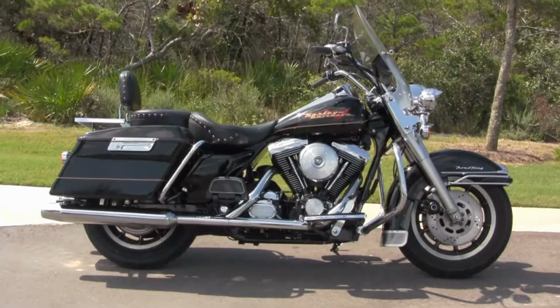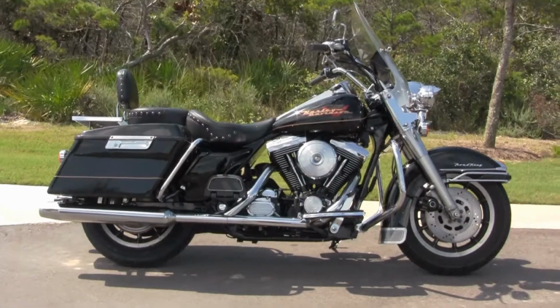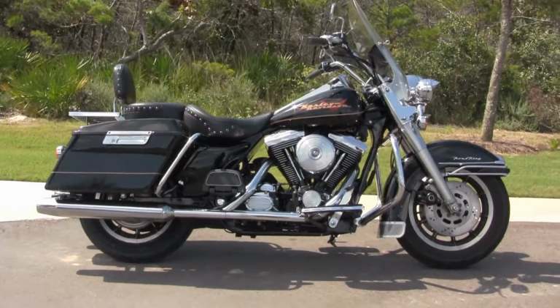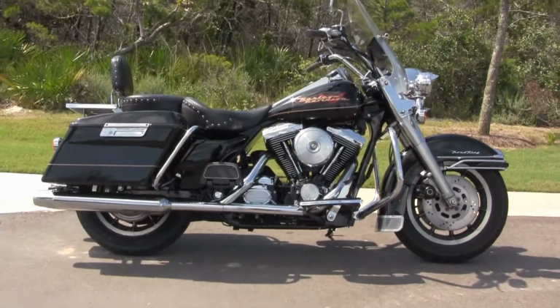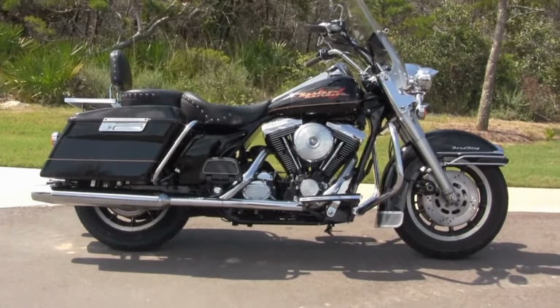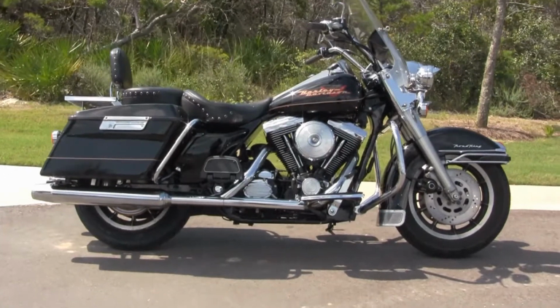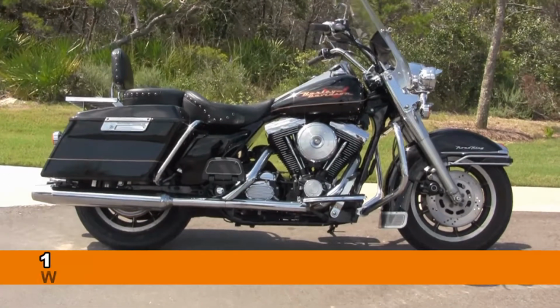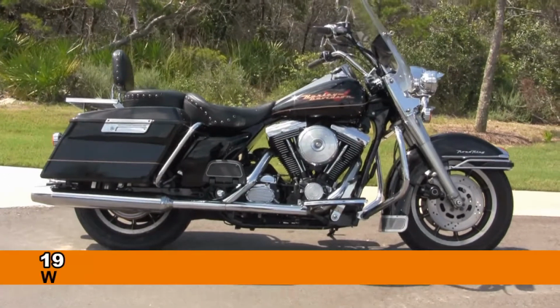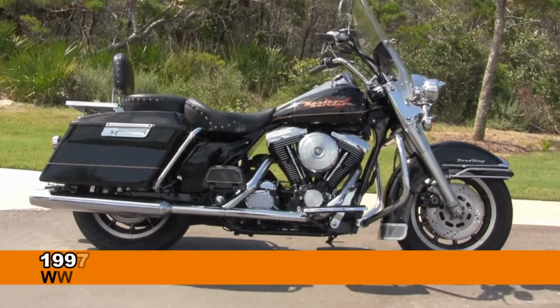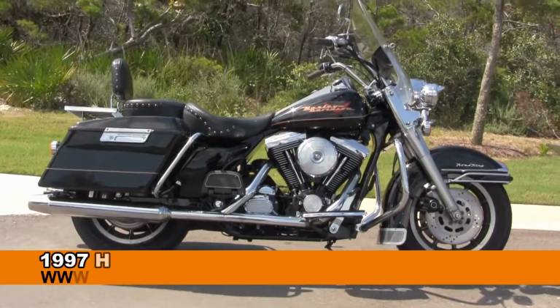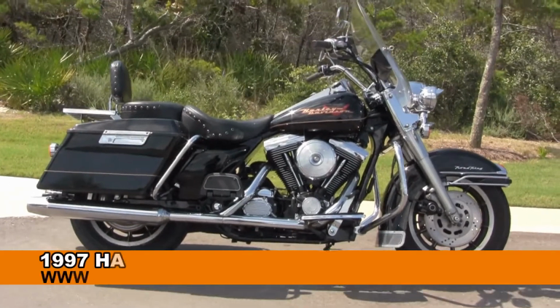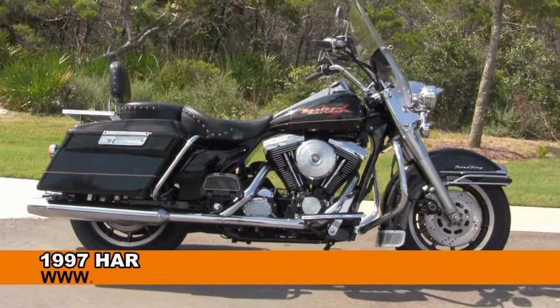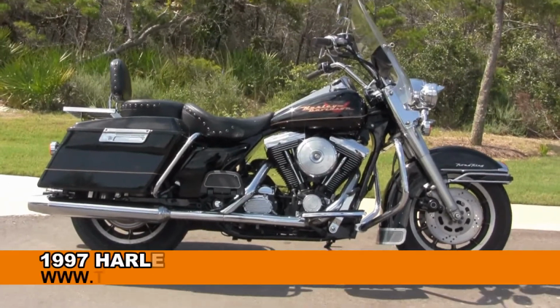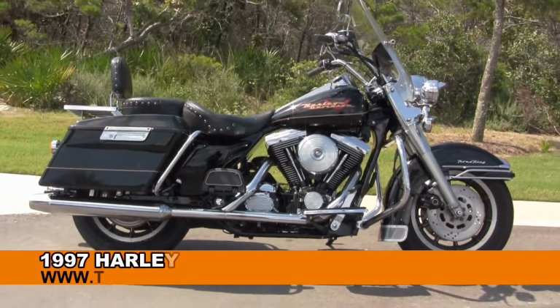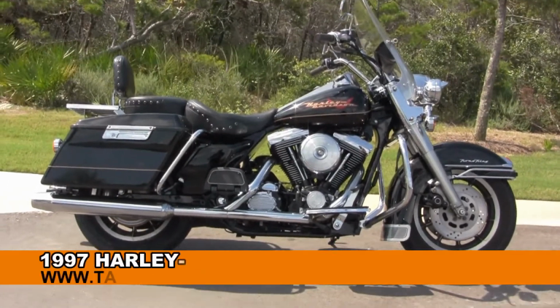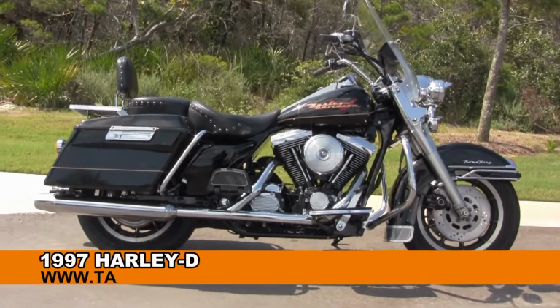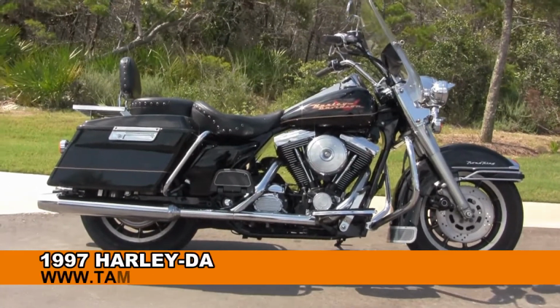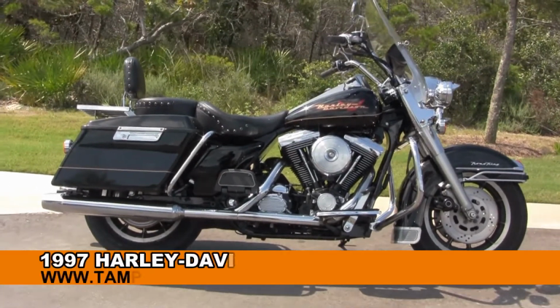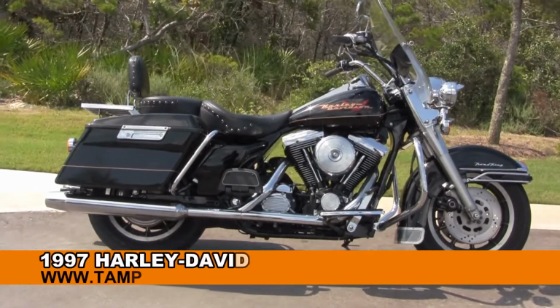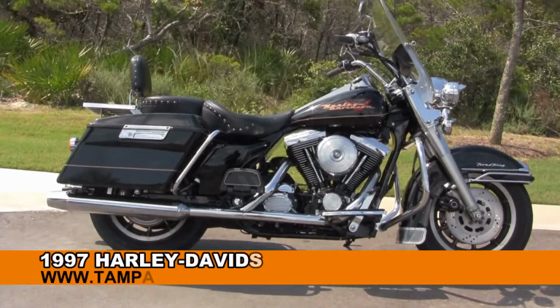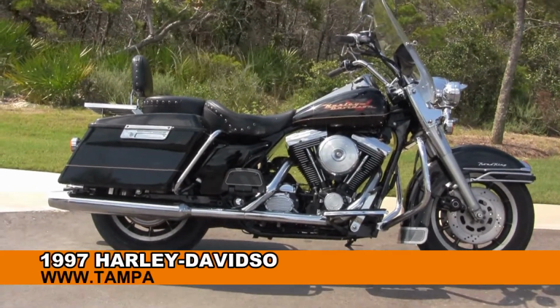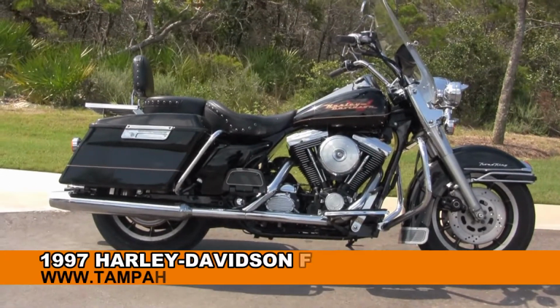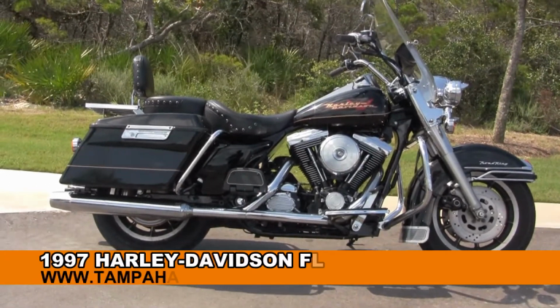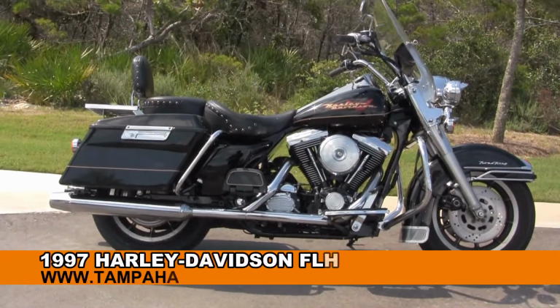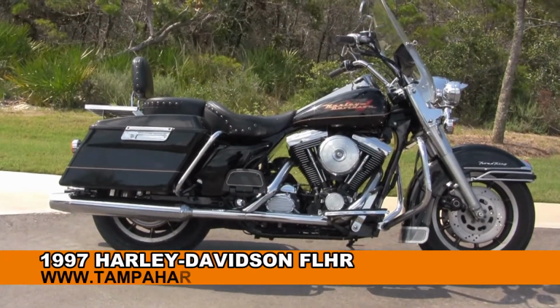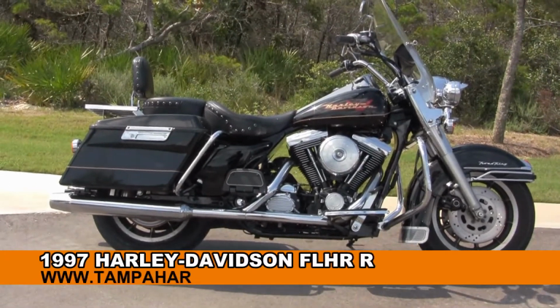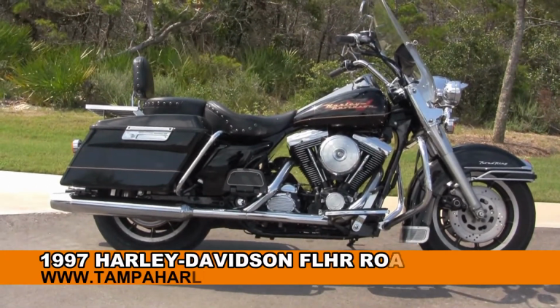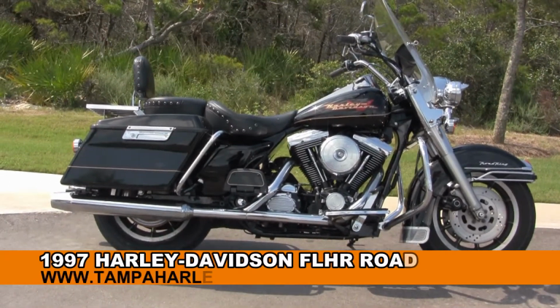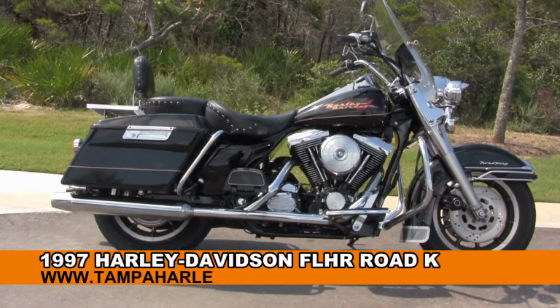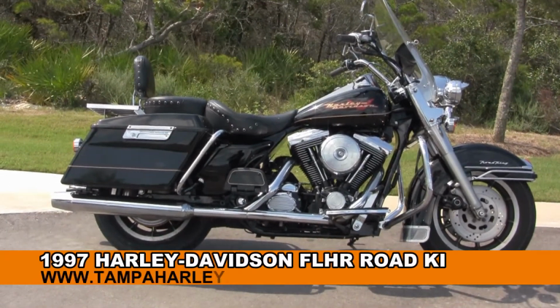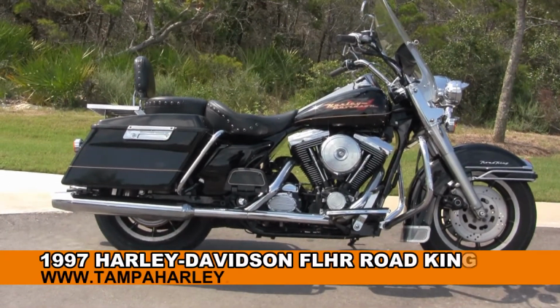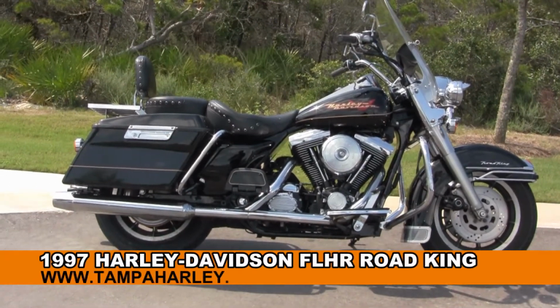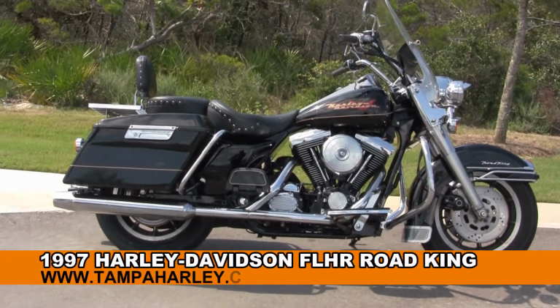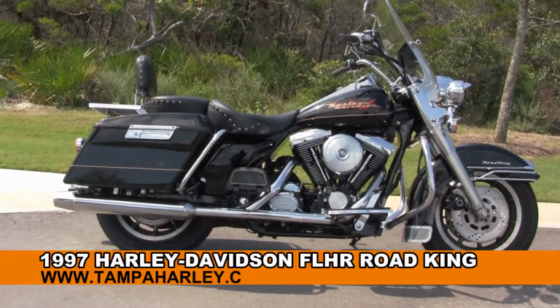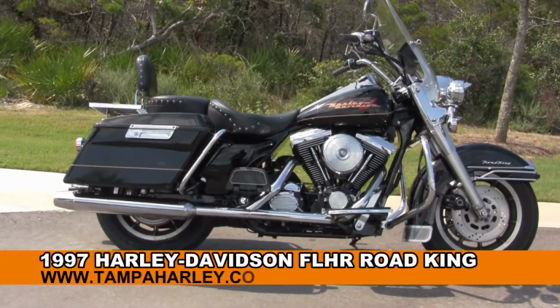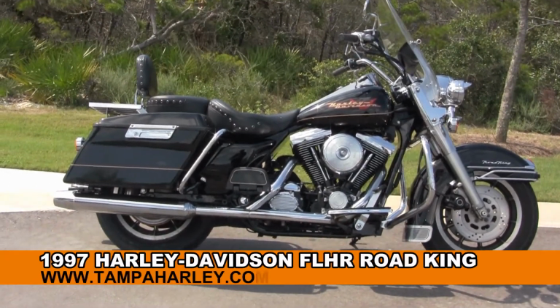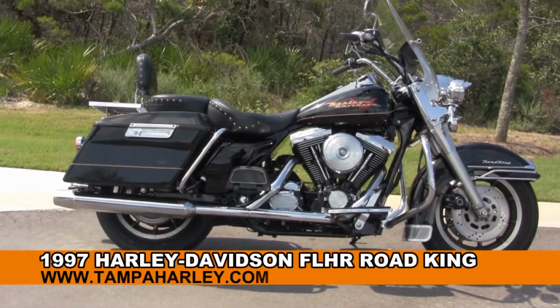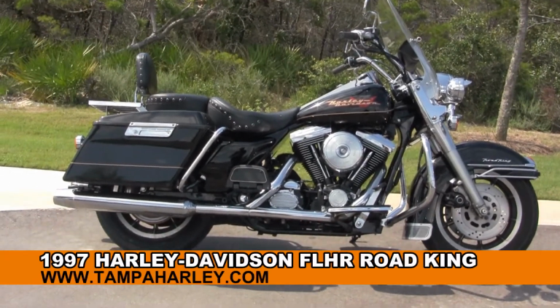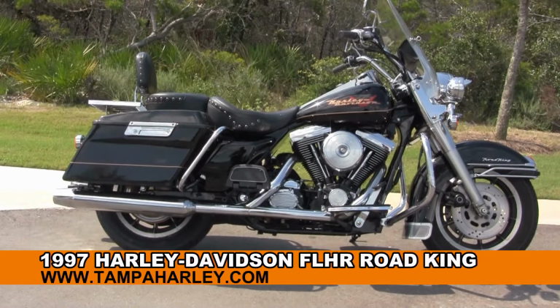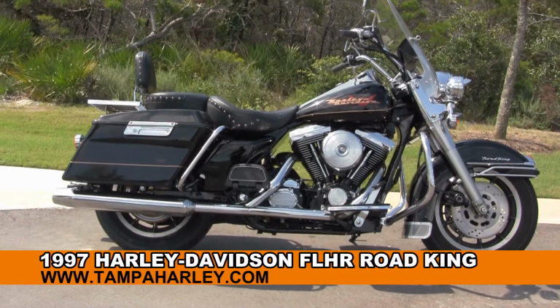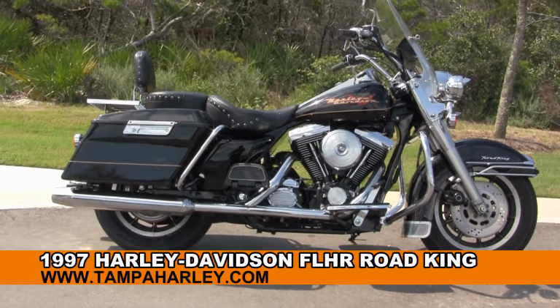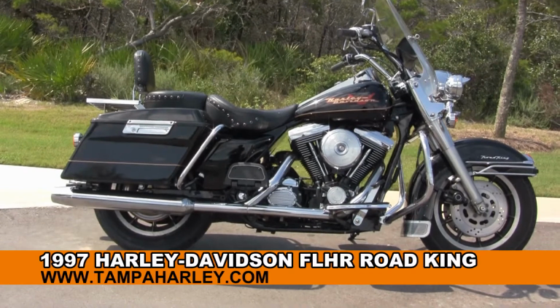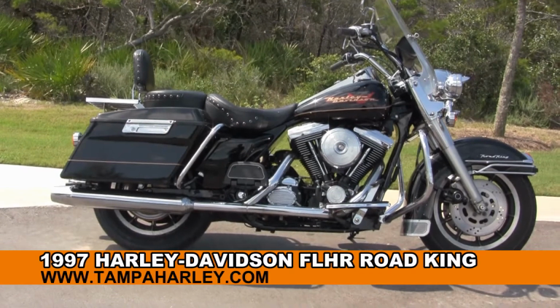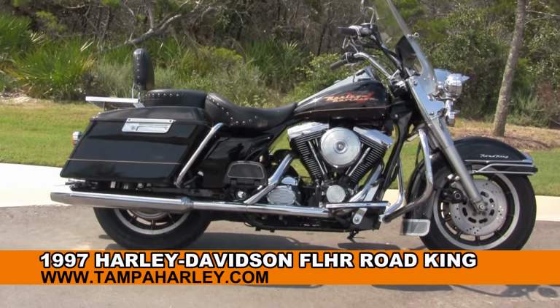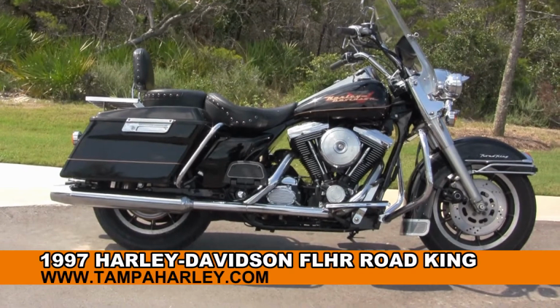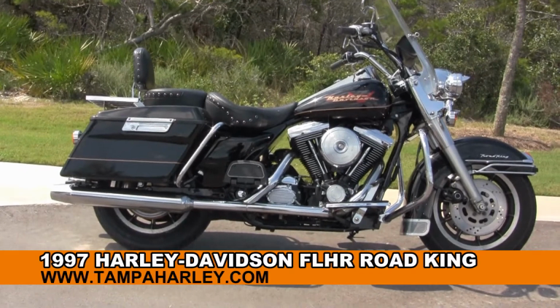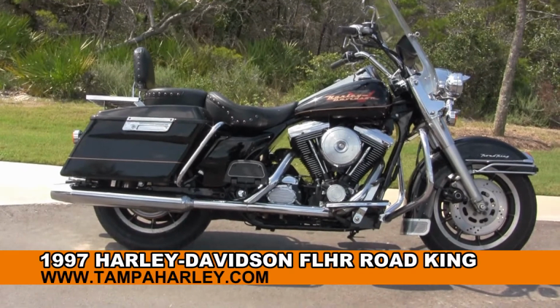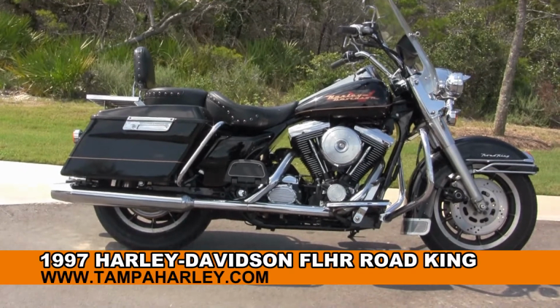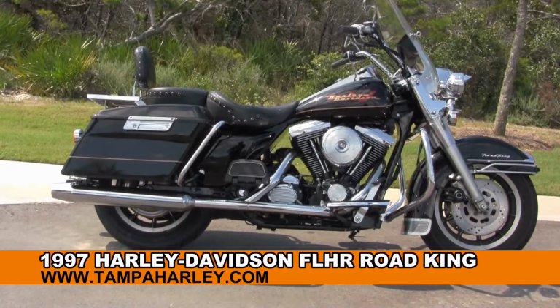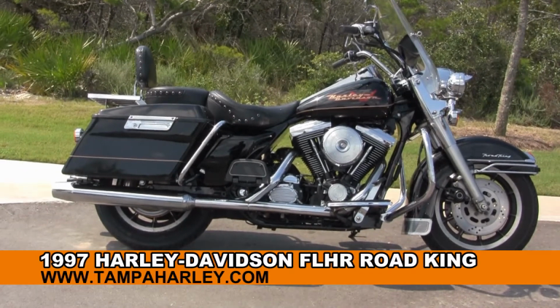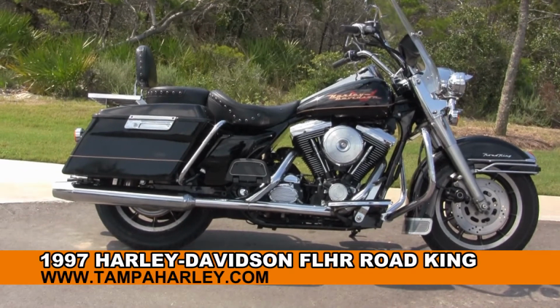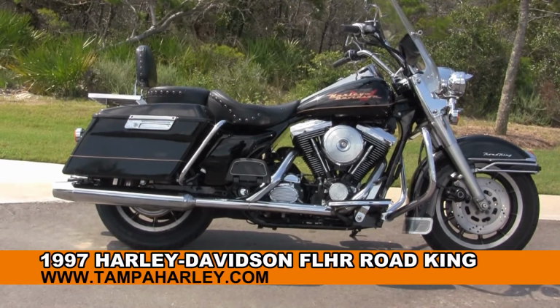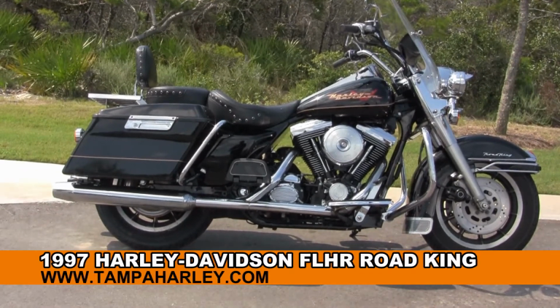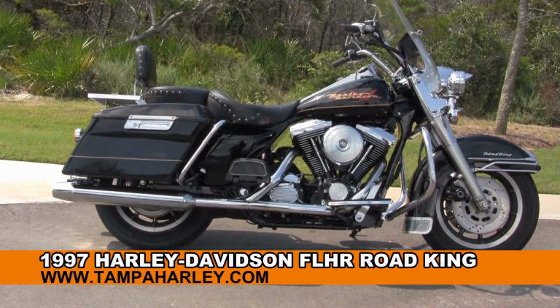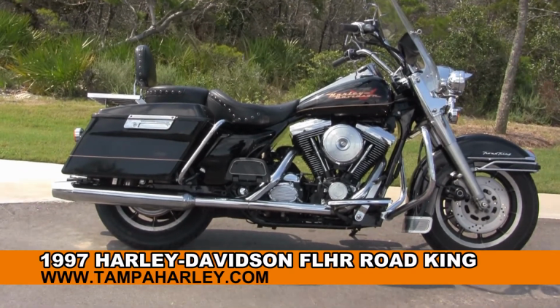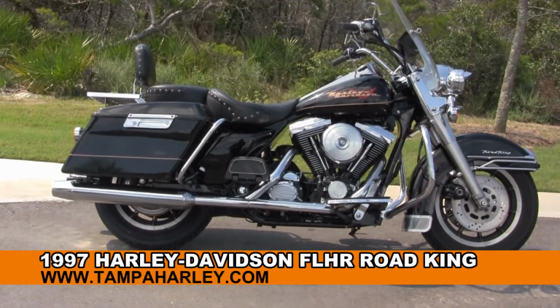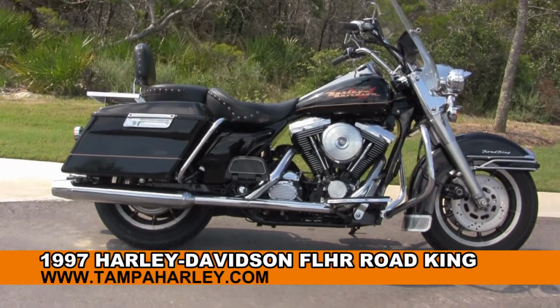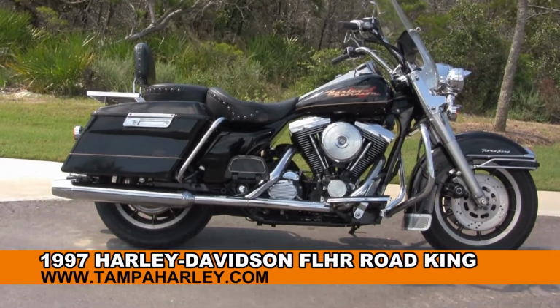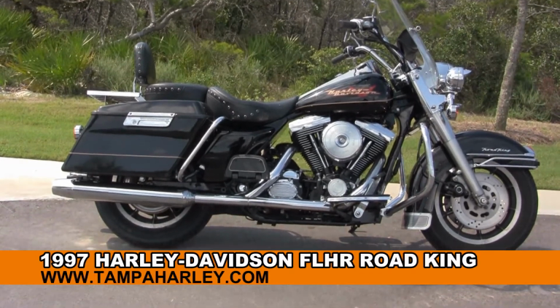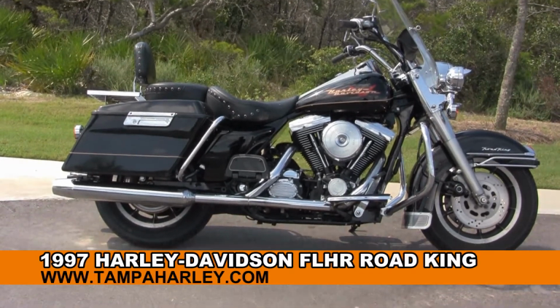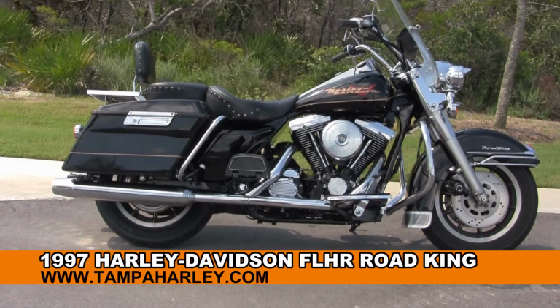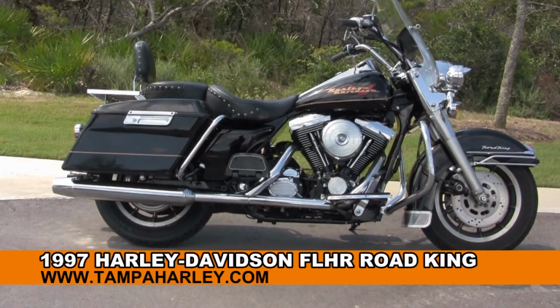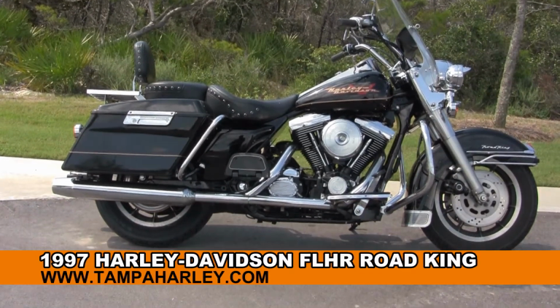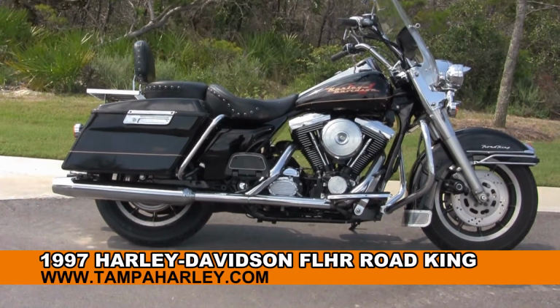Welcome everyone to the world famous Harley-Davidson of Panama City Beach. Today I've got for you this enthralling used 1997 Road King.